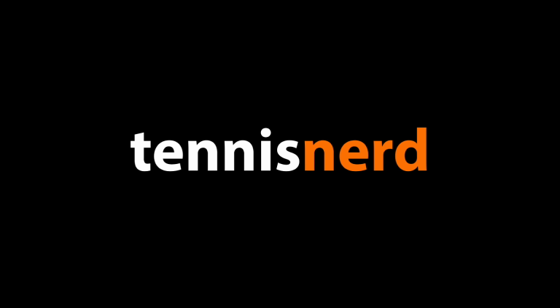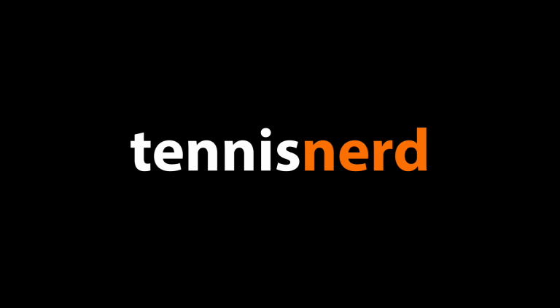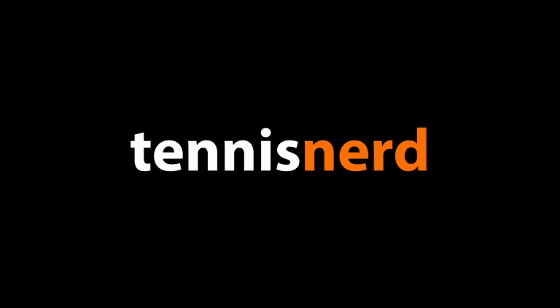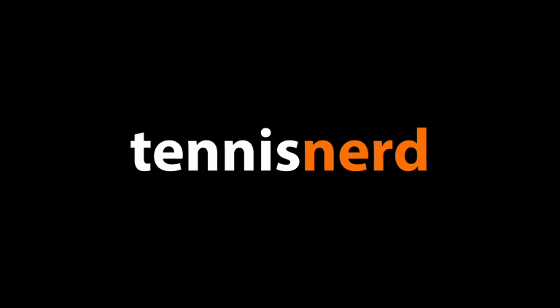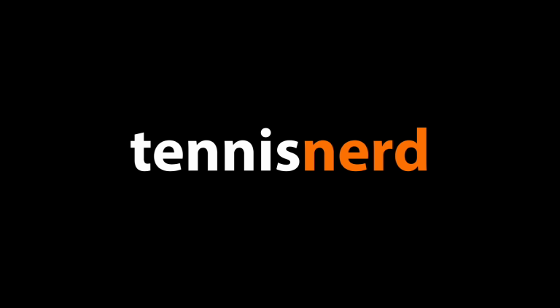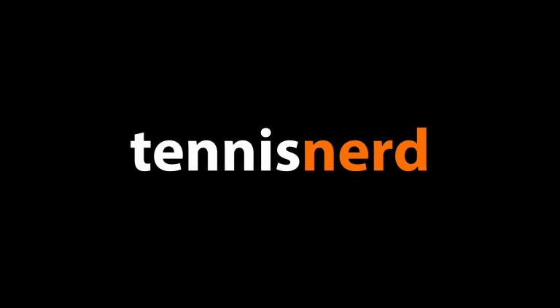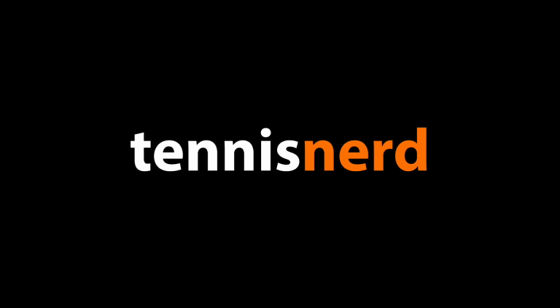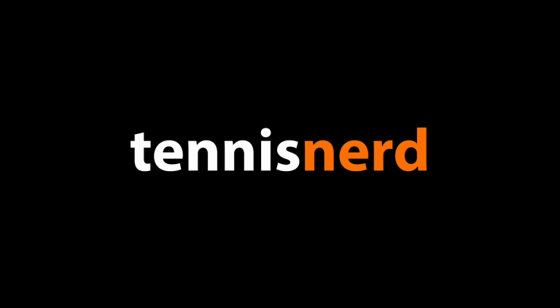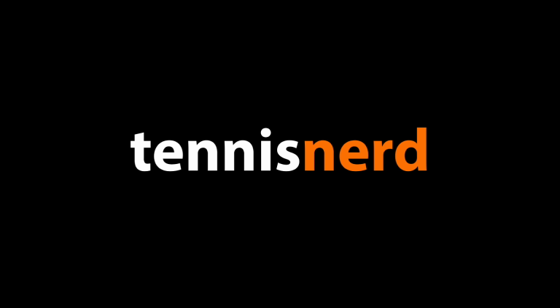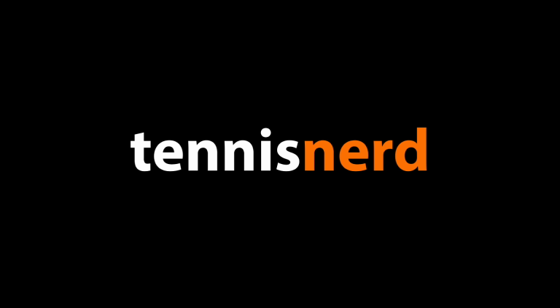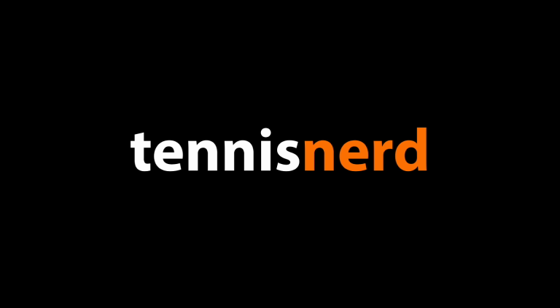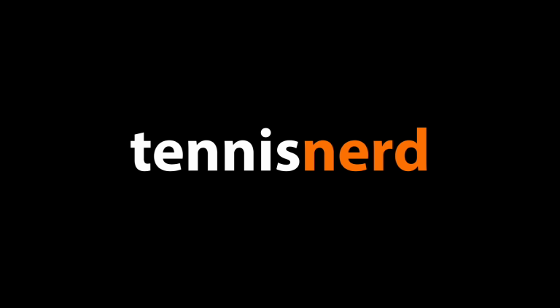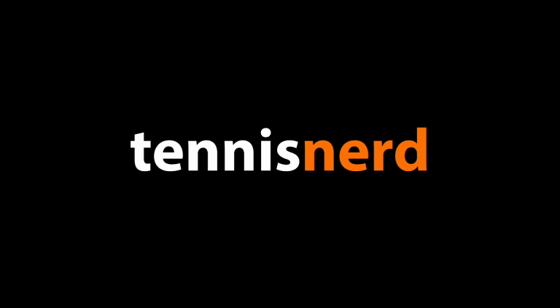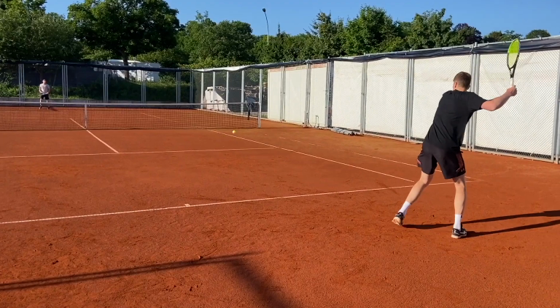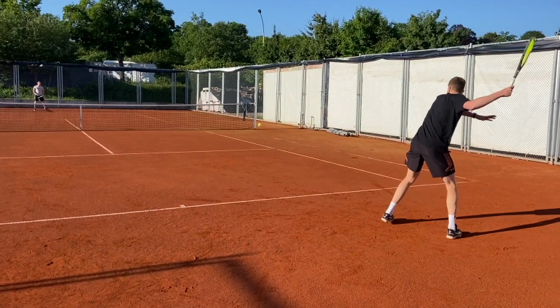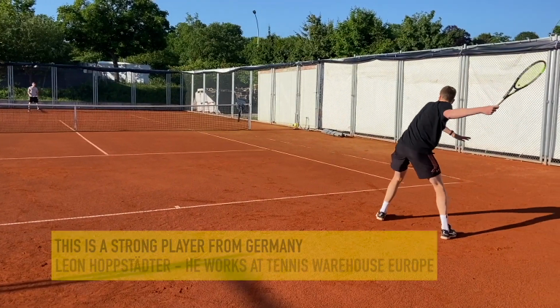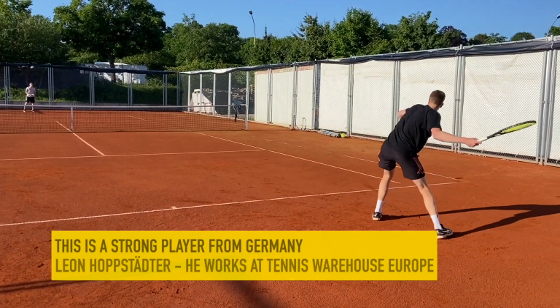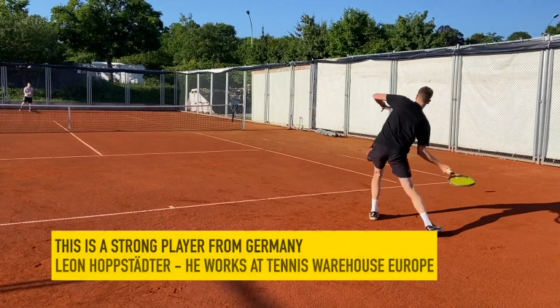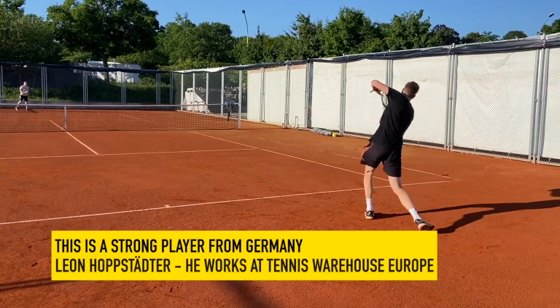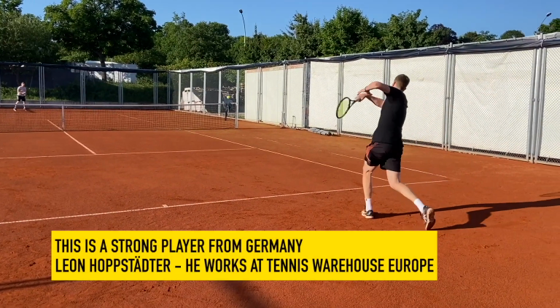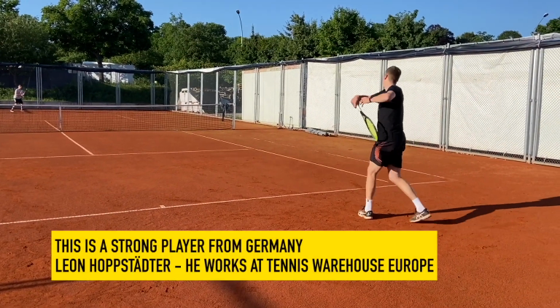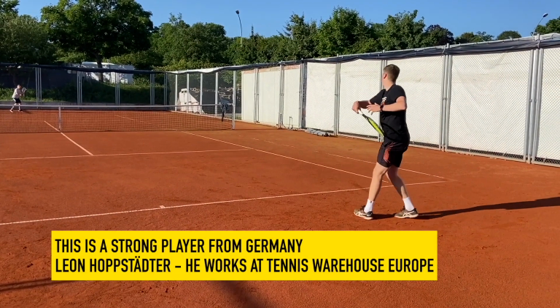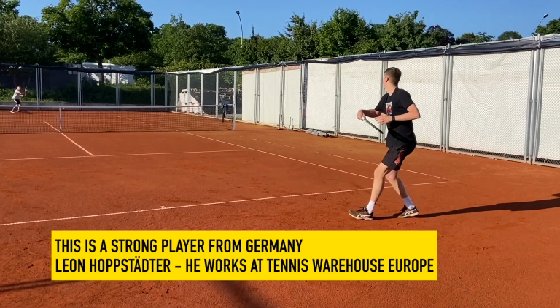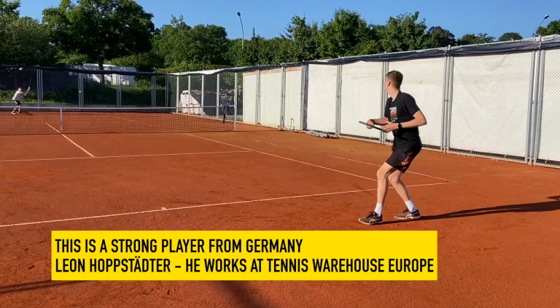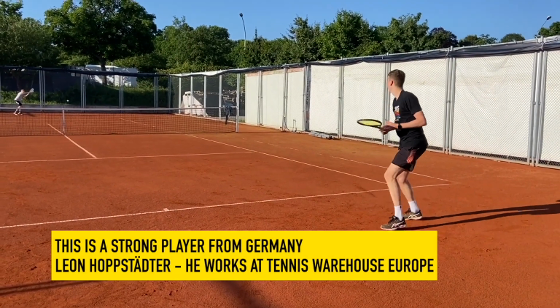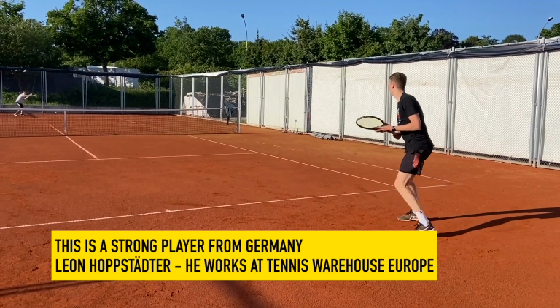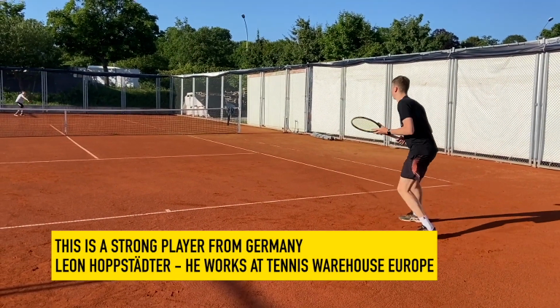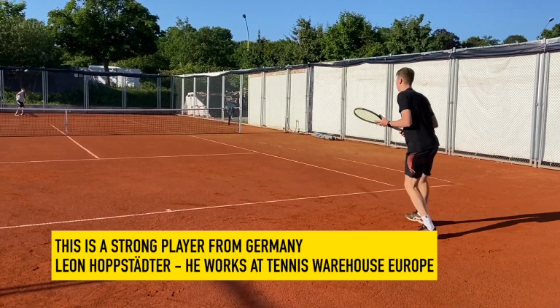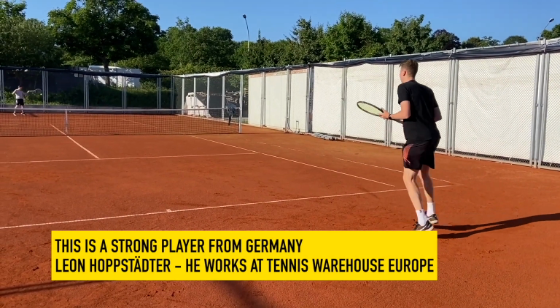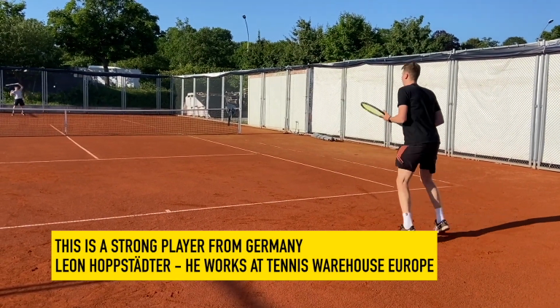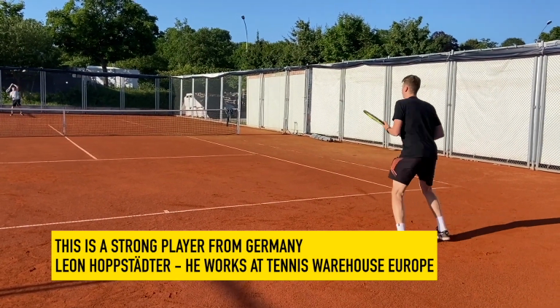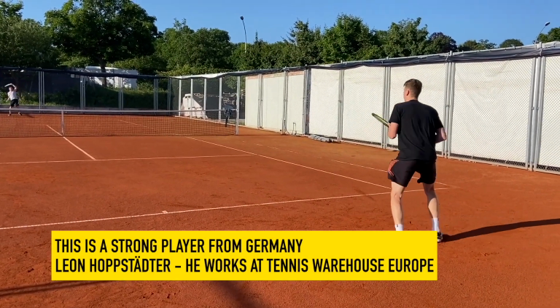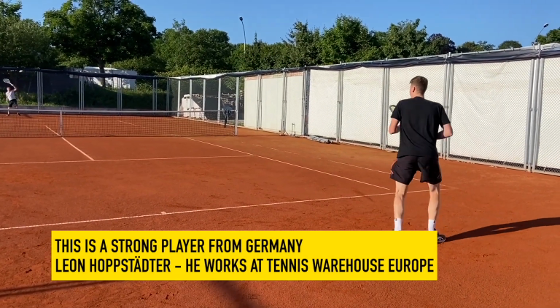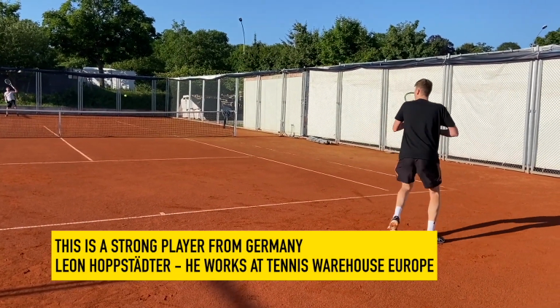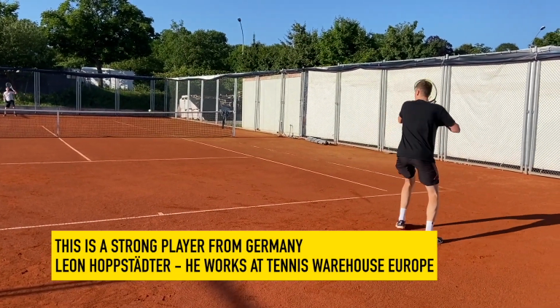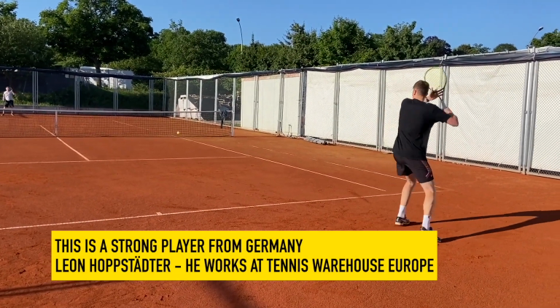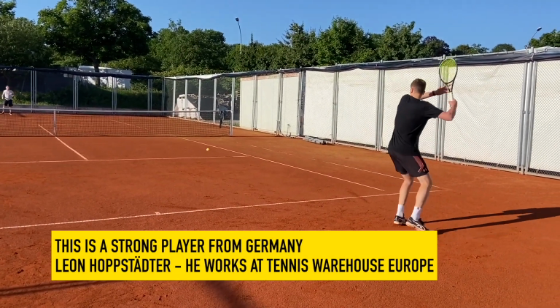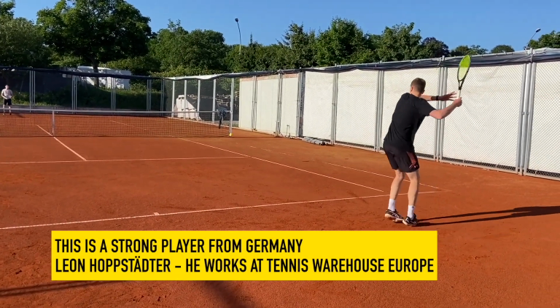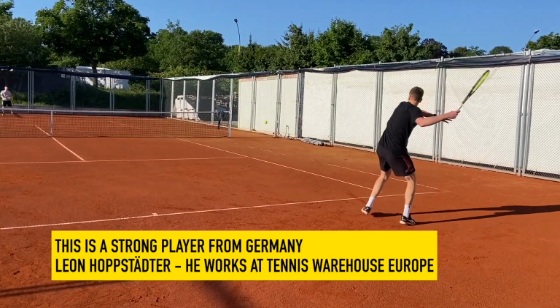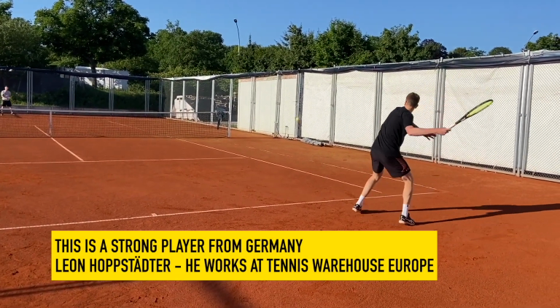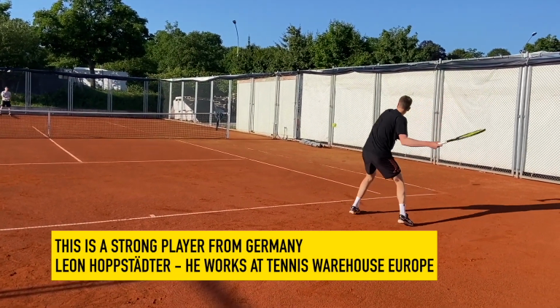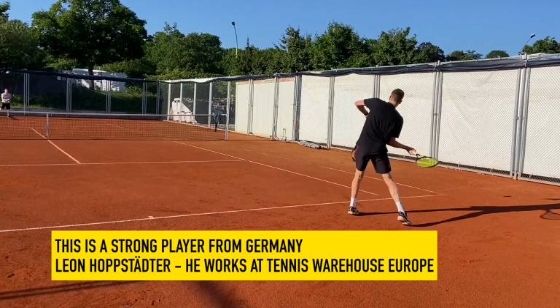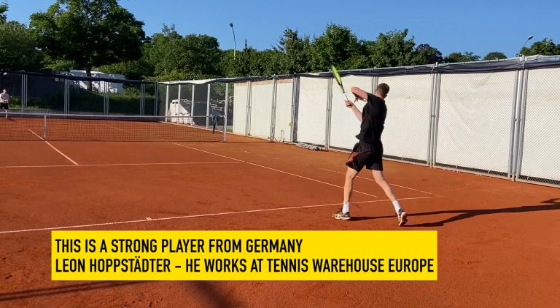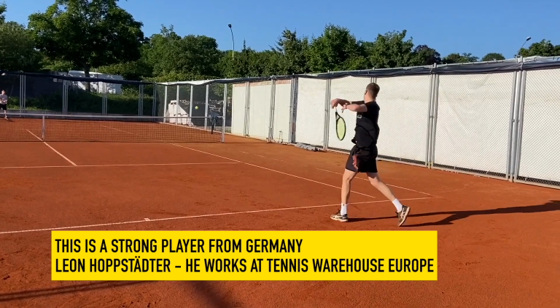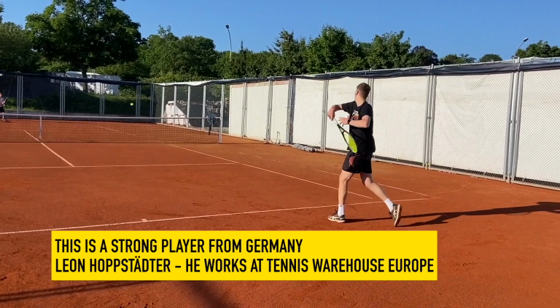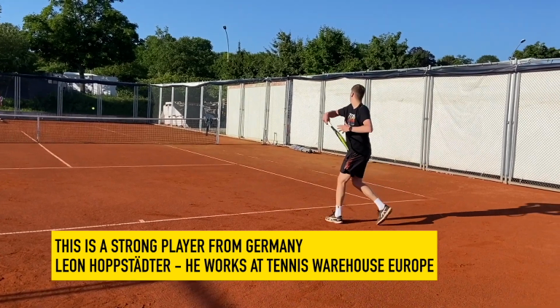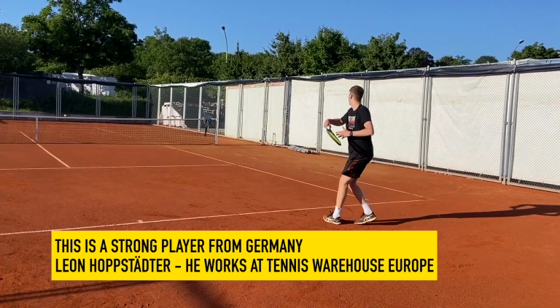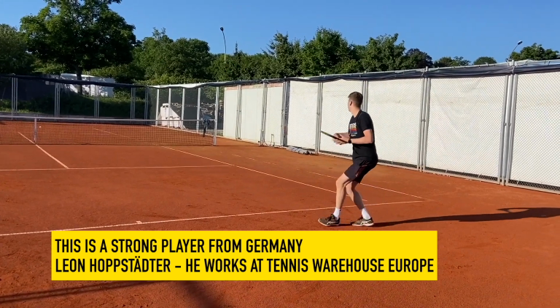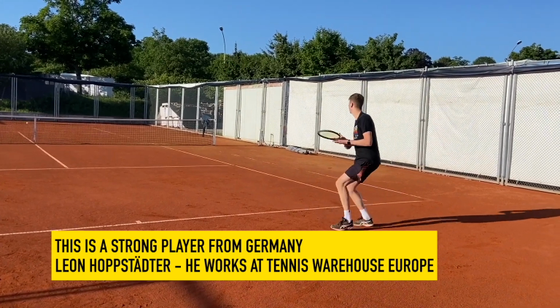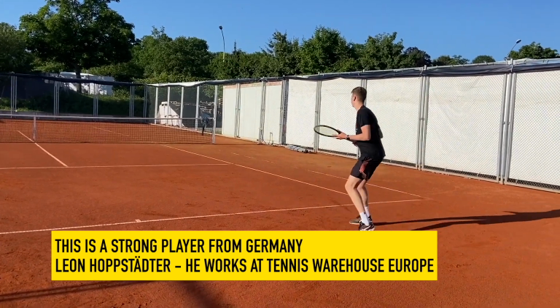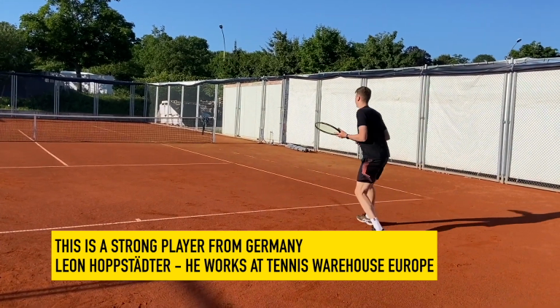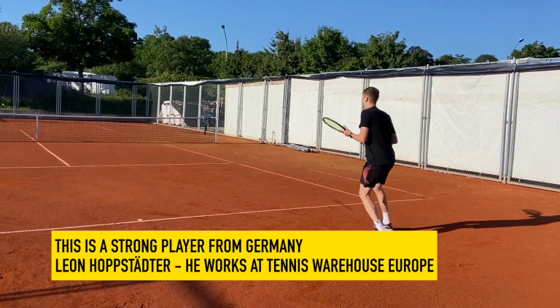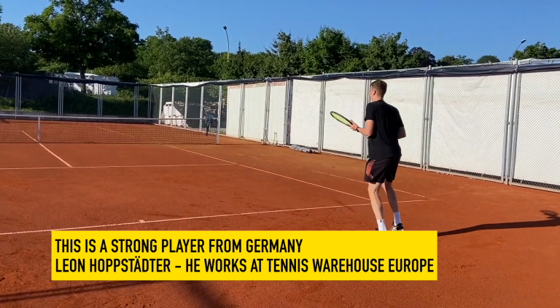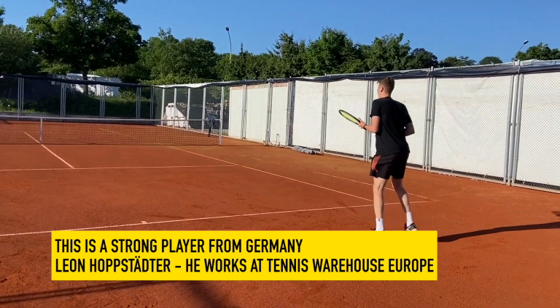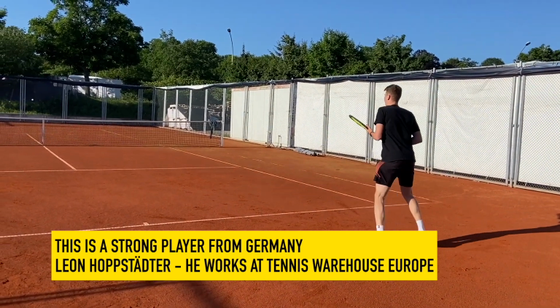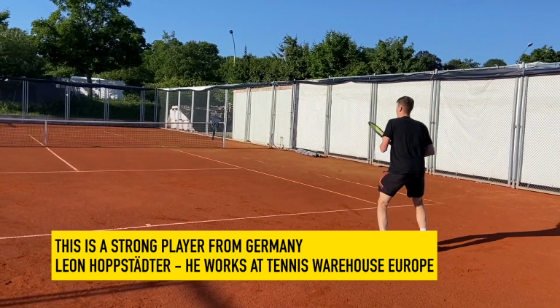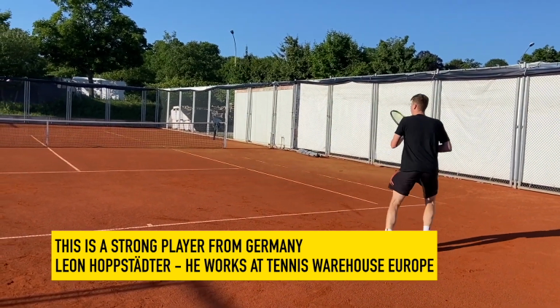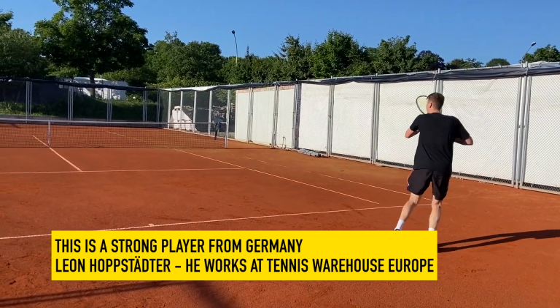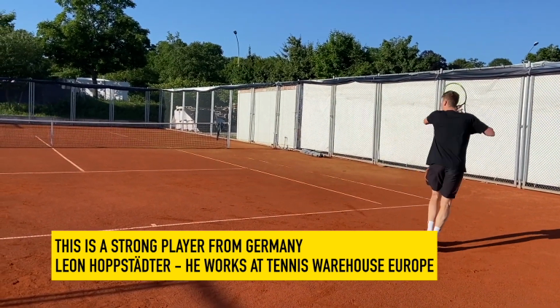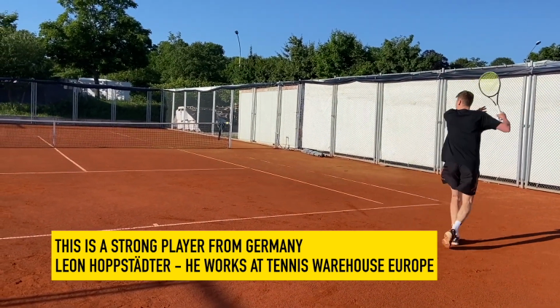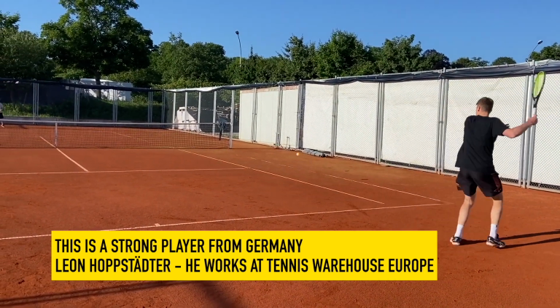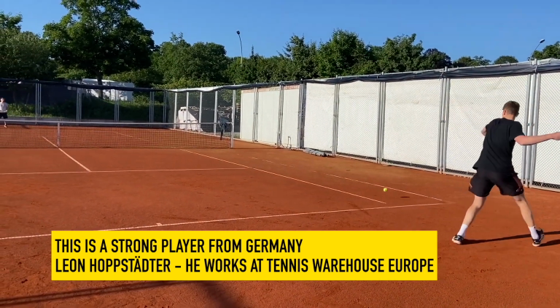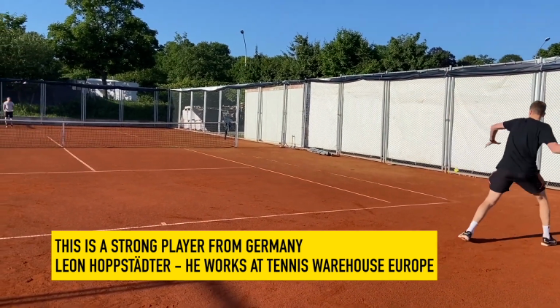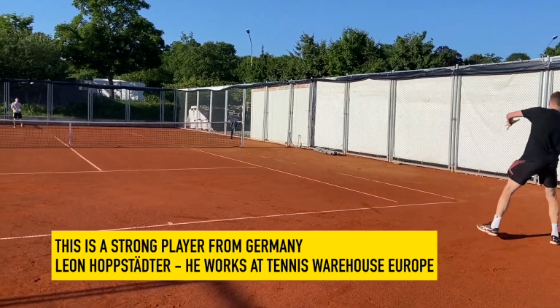Hey fellow tennis nerds, this is my buddy Leon Hopstetter. He works for Tennis Warehouse Europe, and I got the honor to hit with him when I visited BOSS Open.